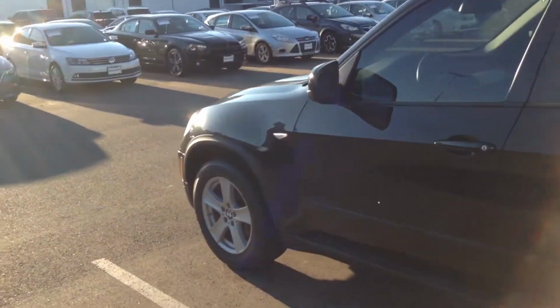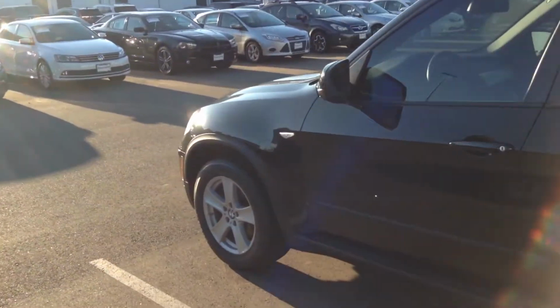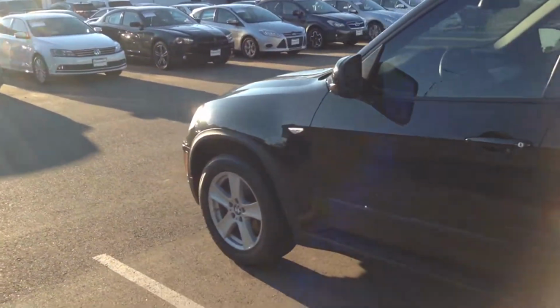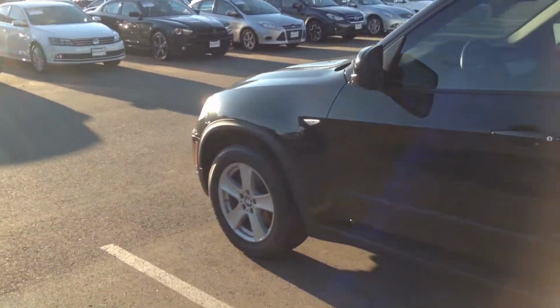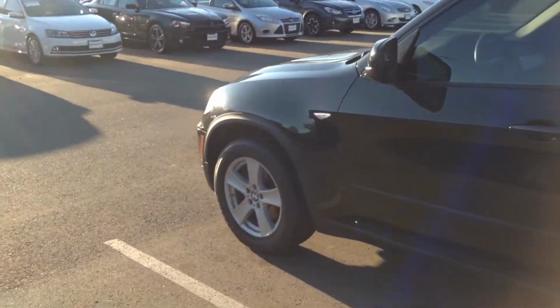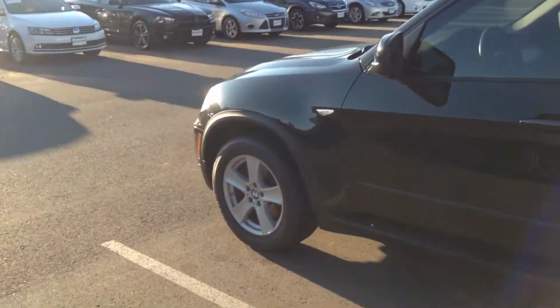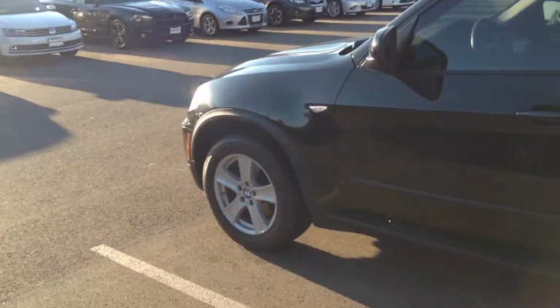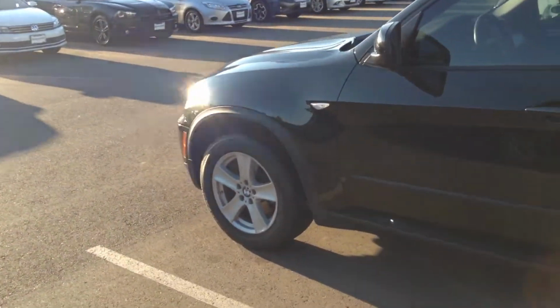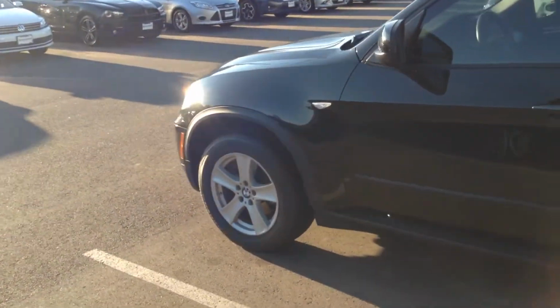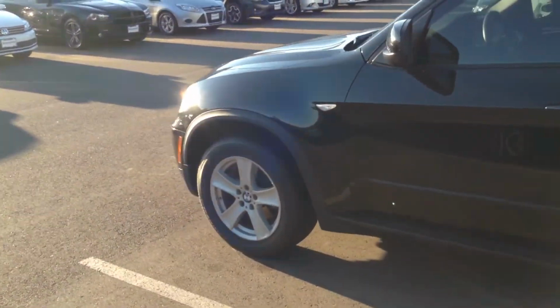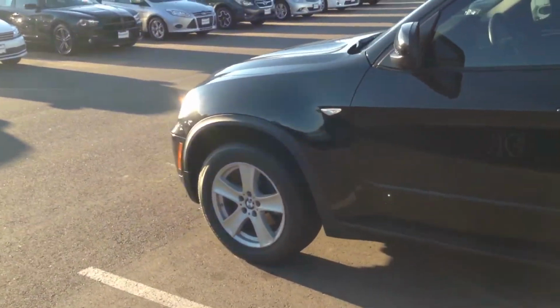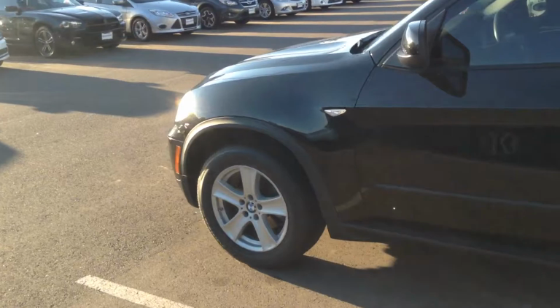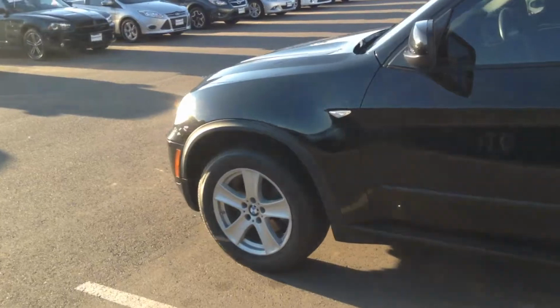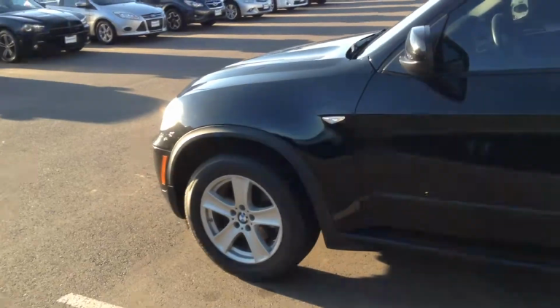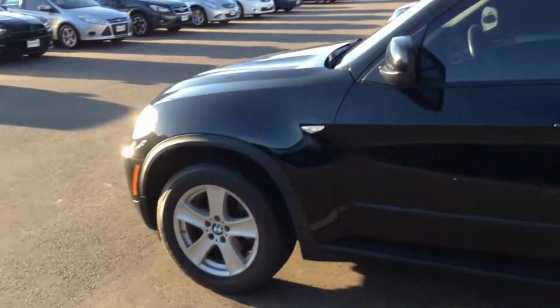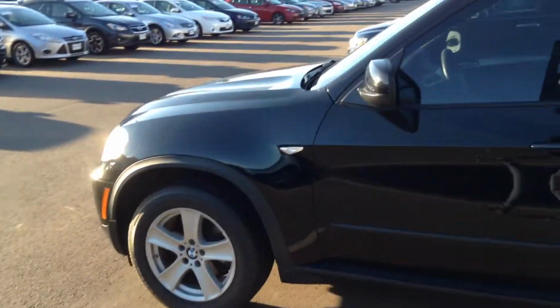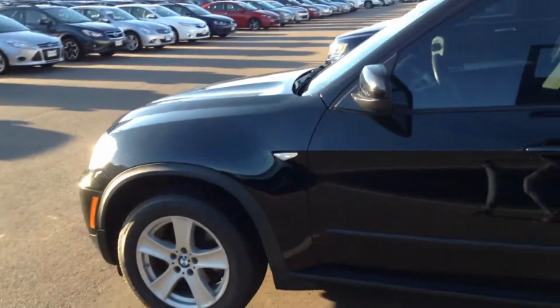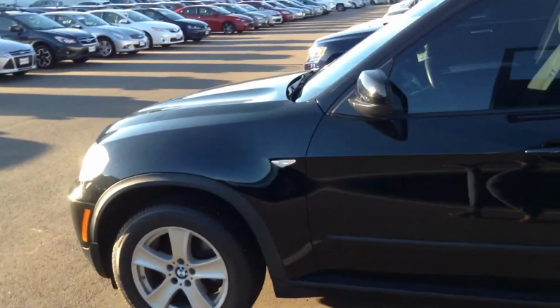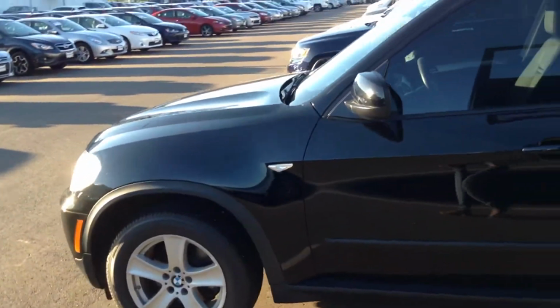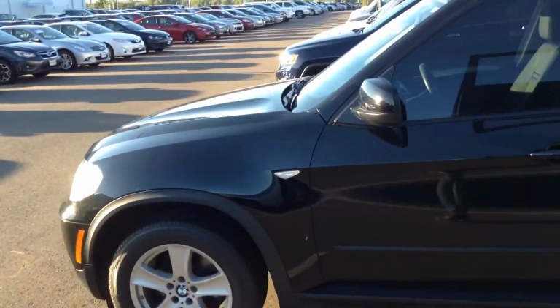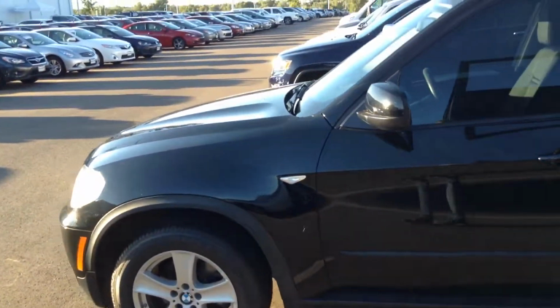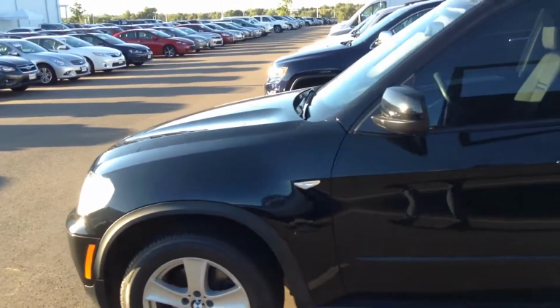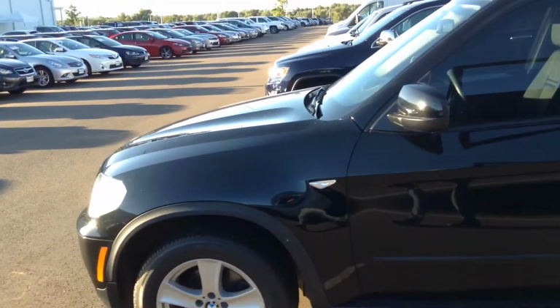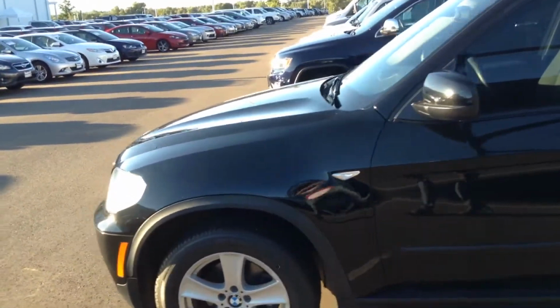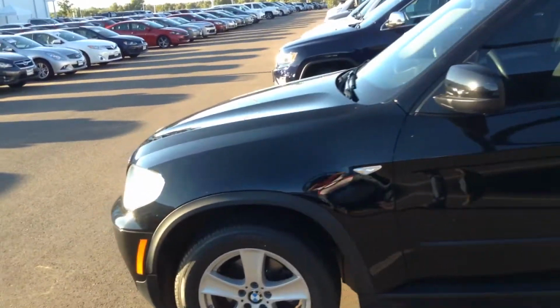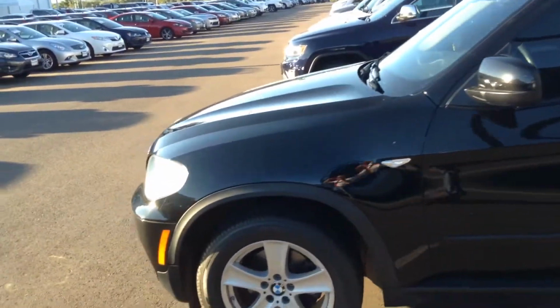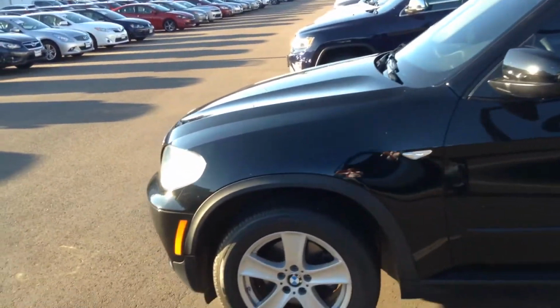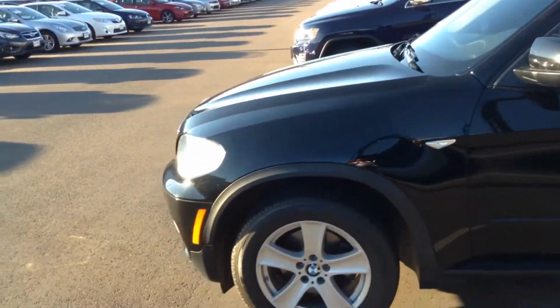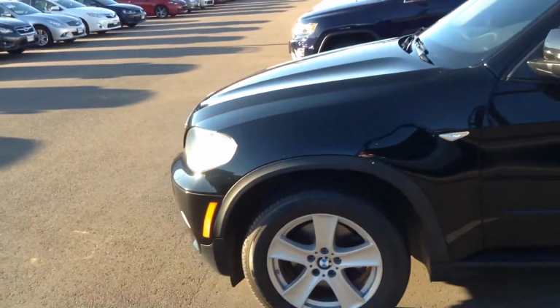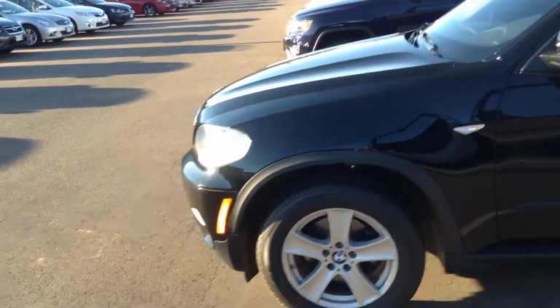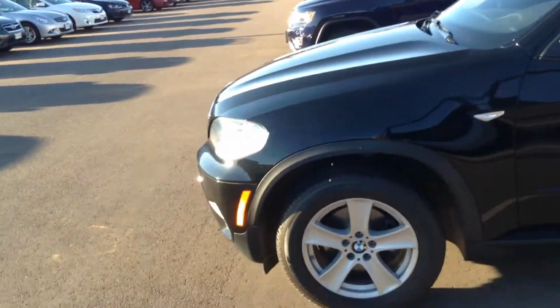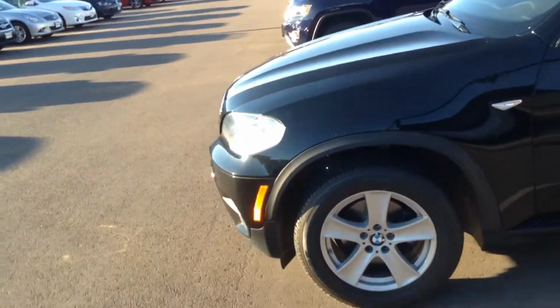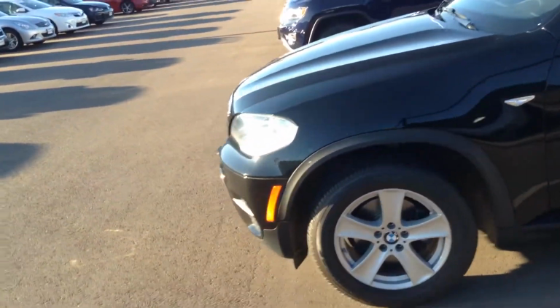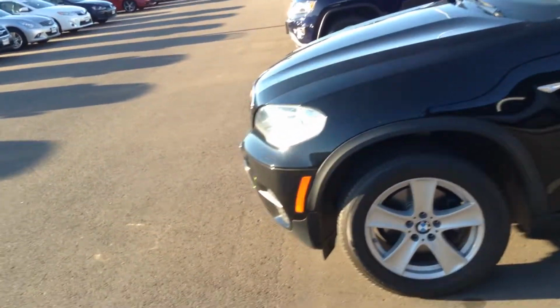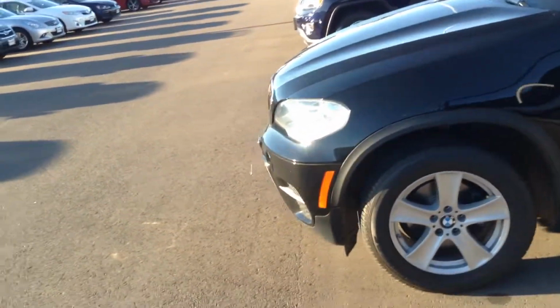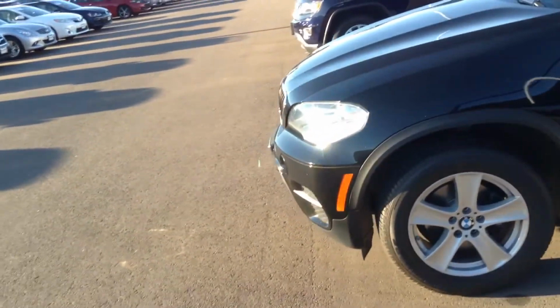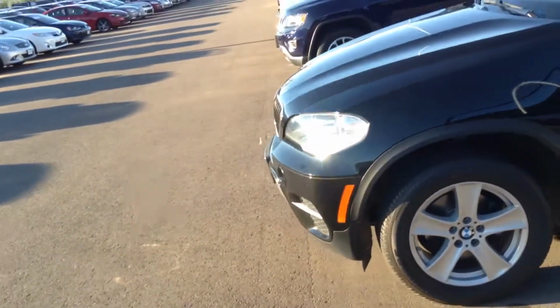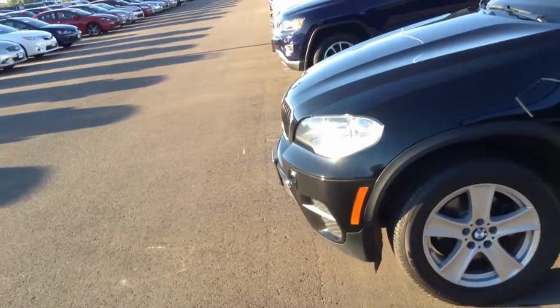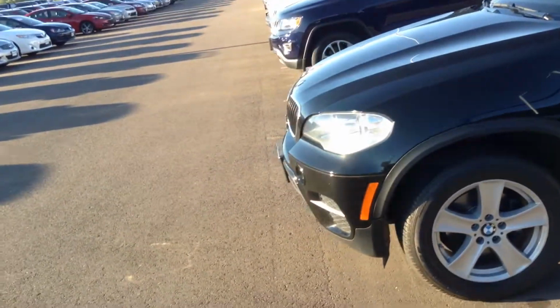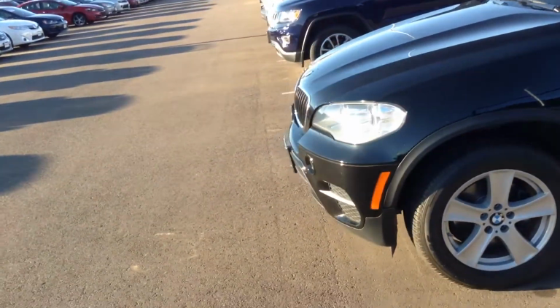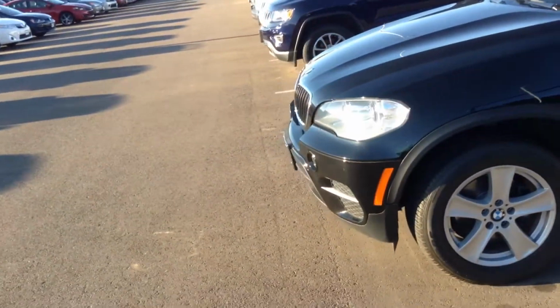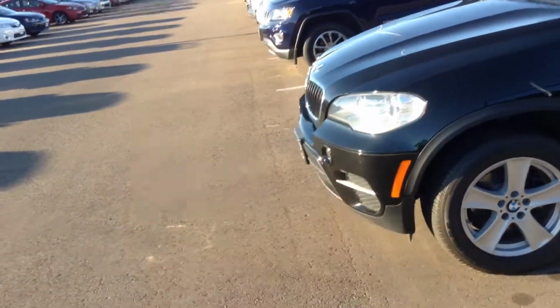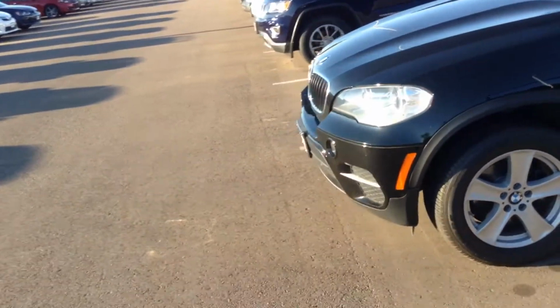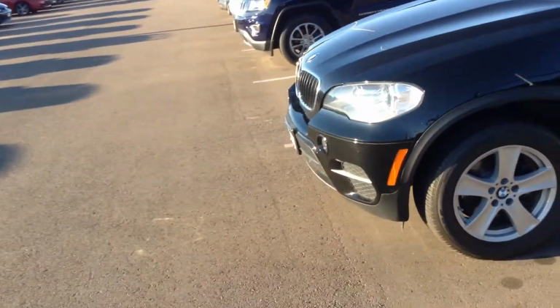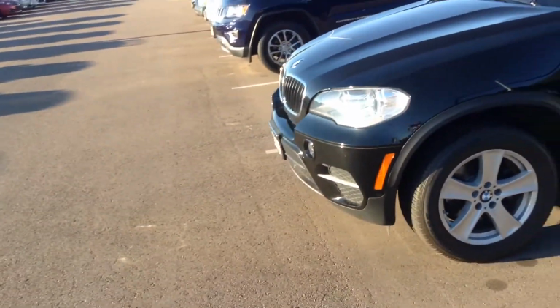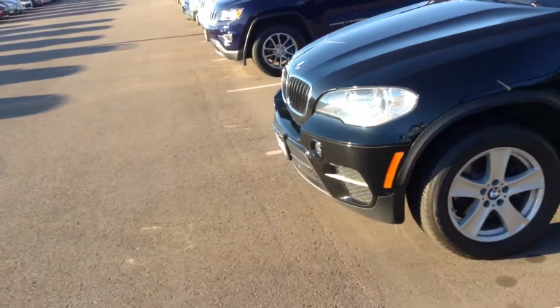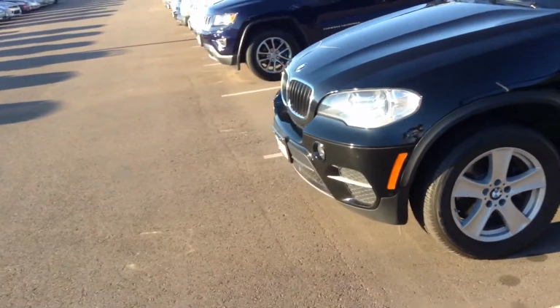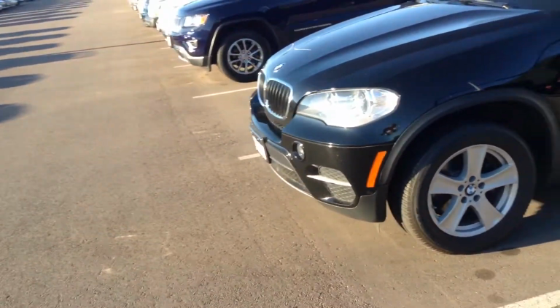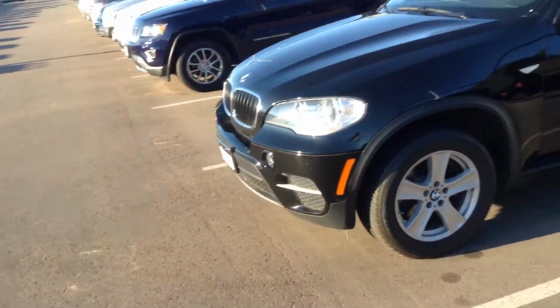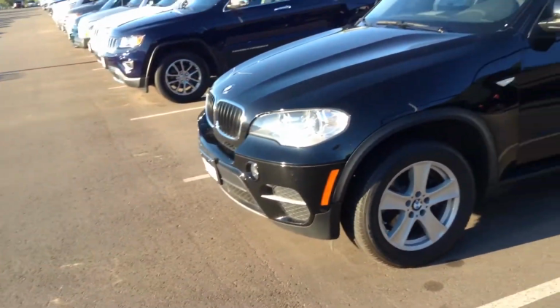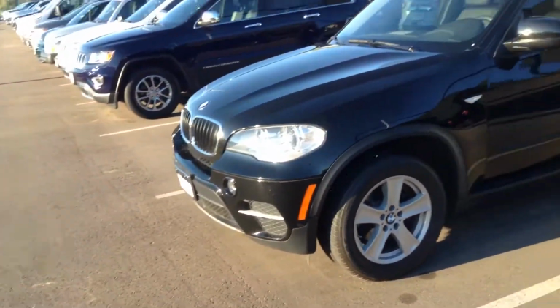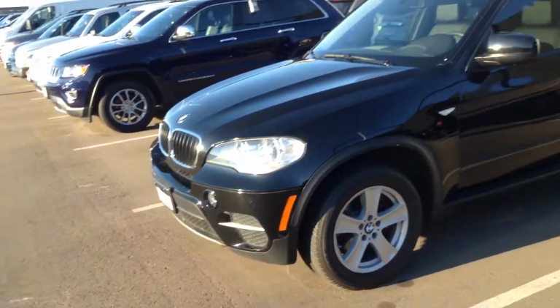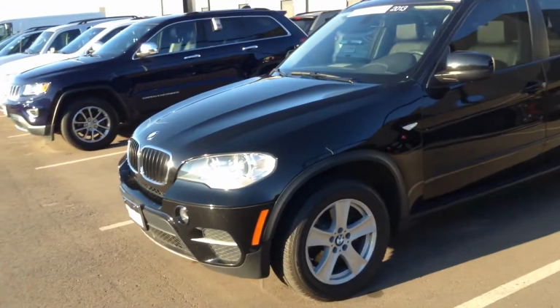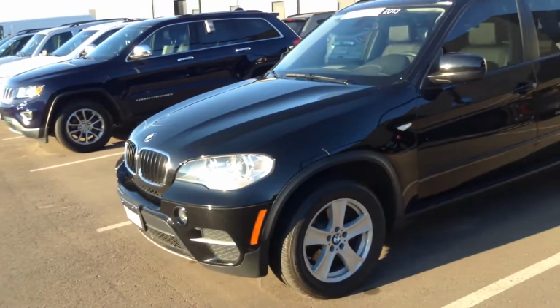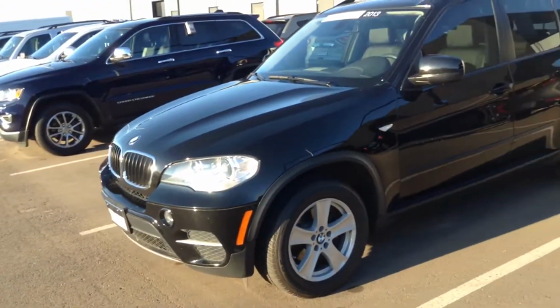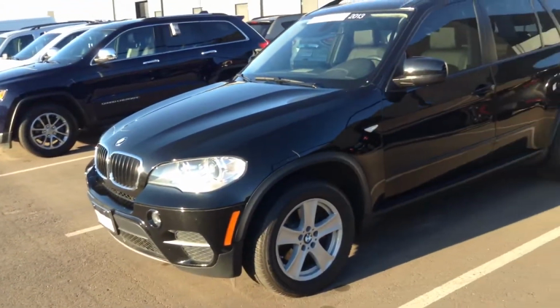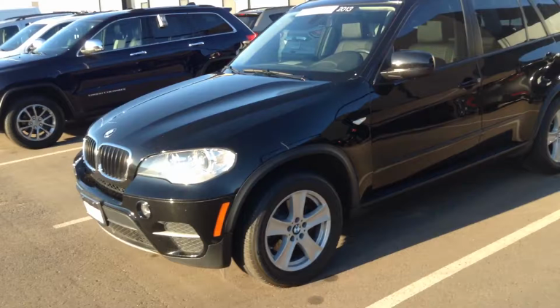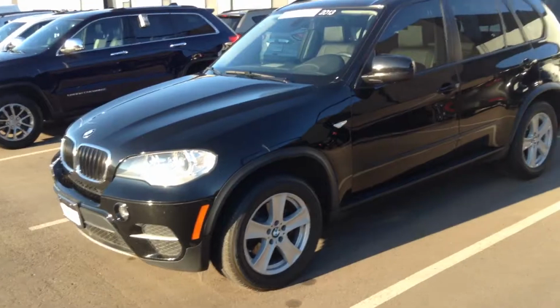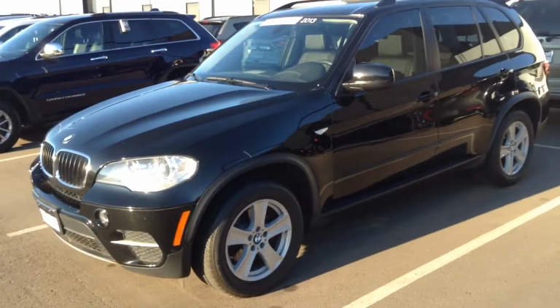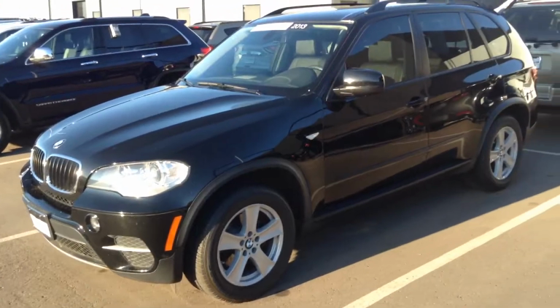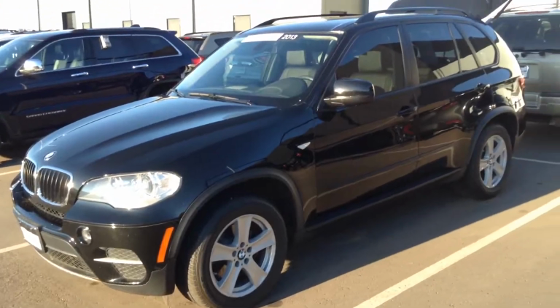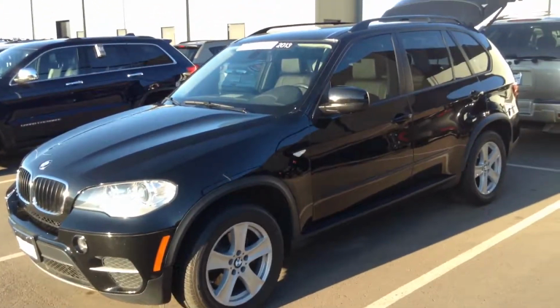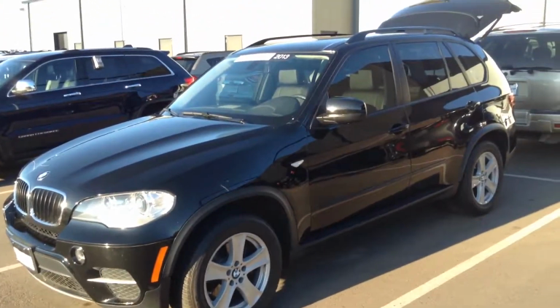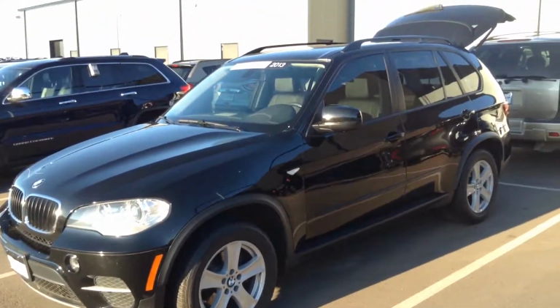And there you have it — 2013 BMW. Hope to see you soon.